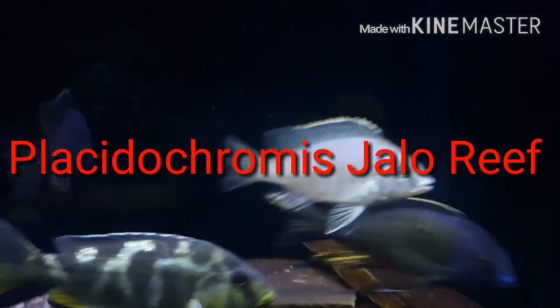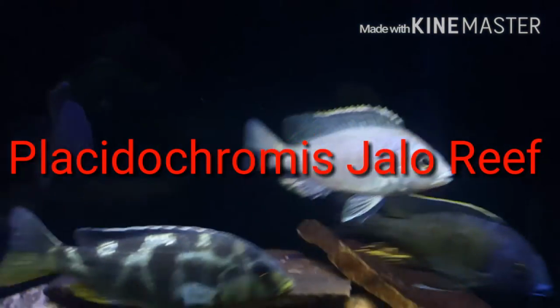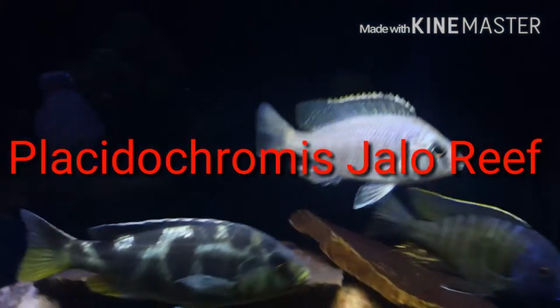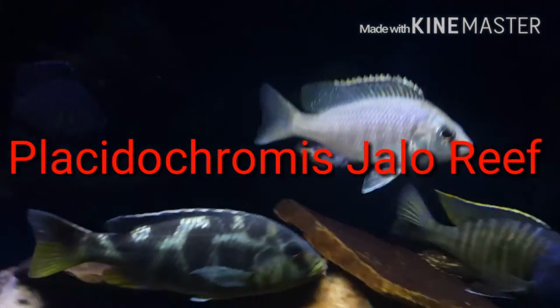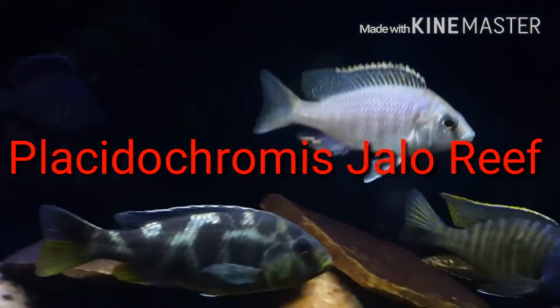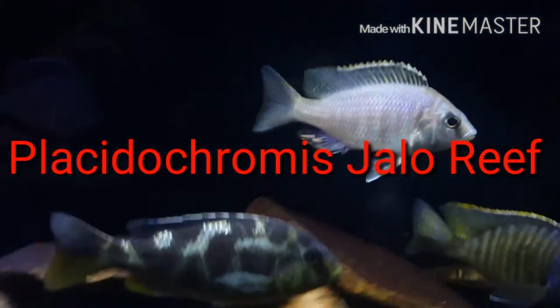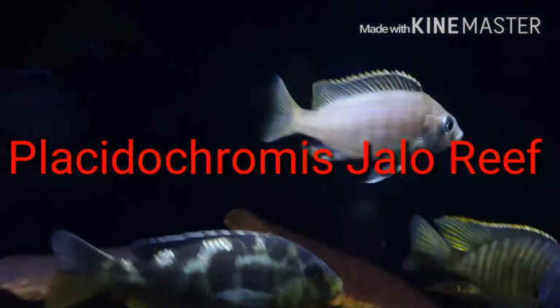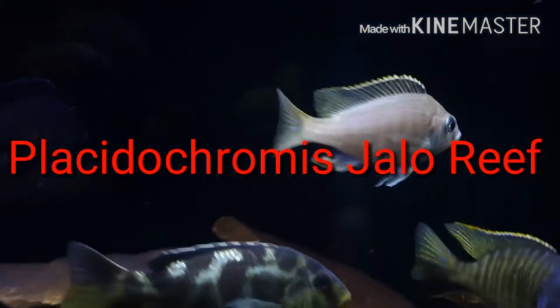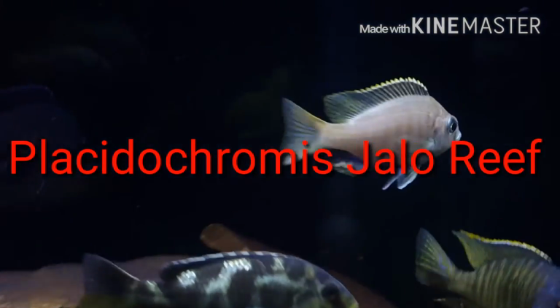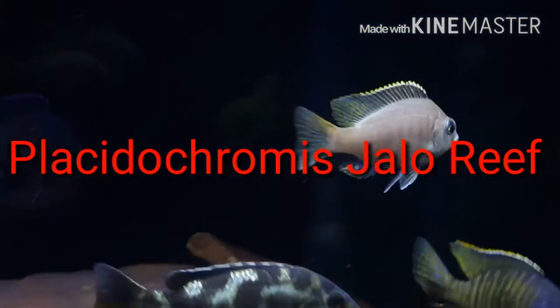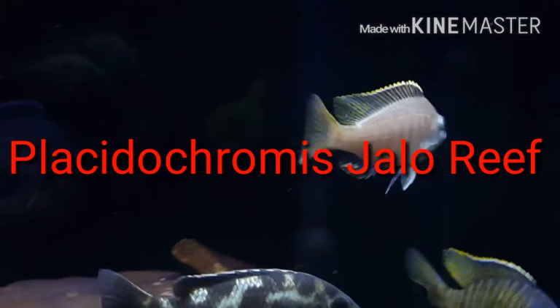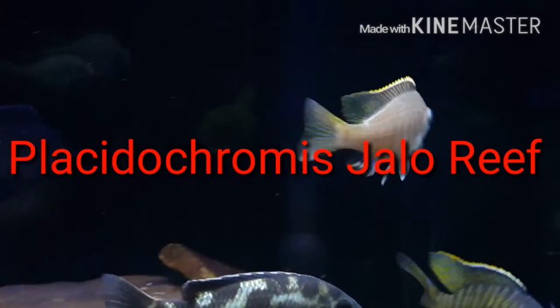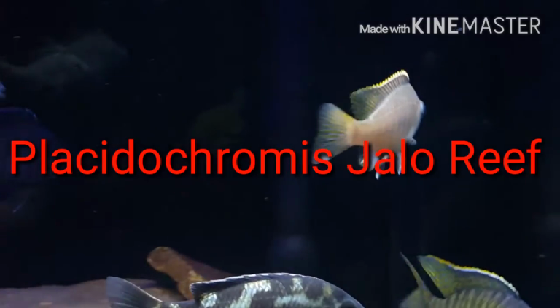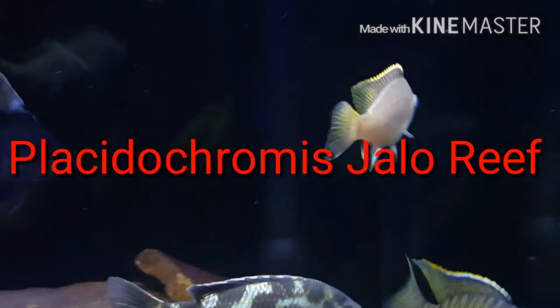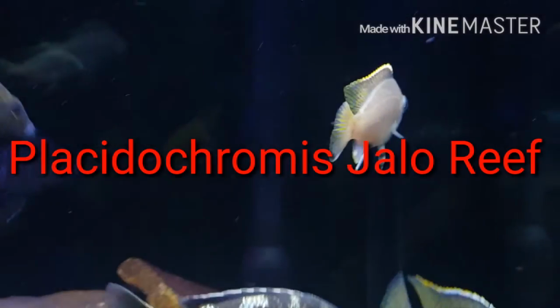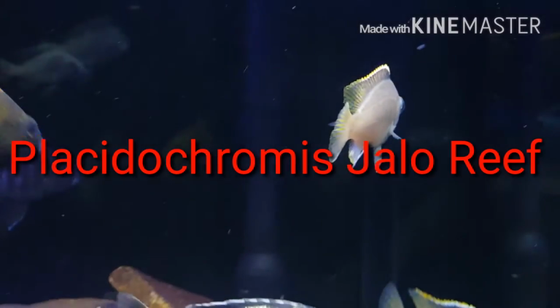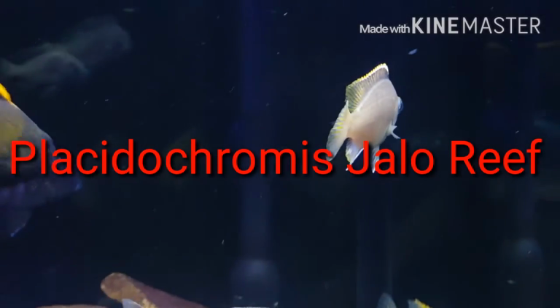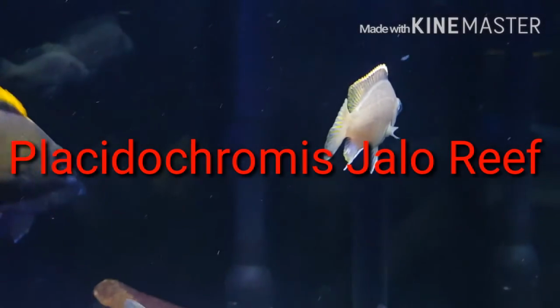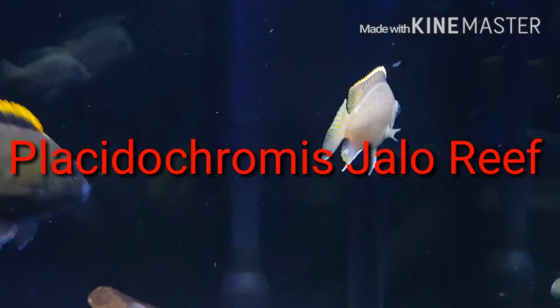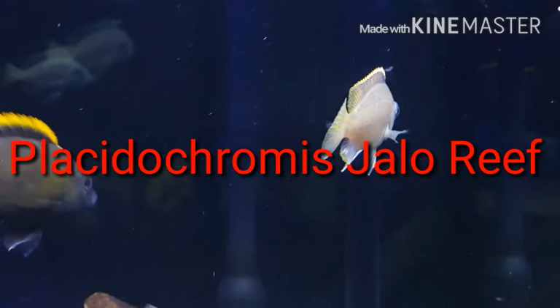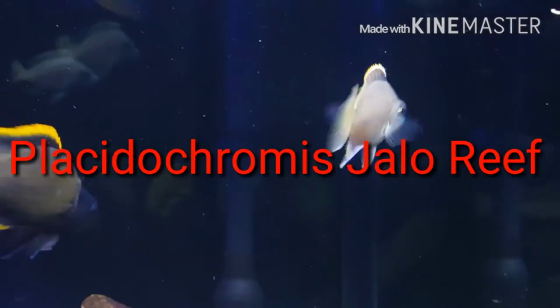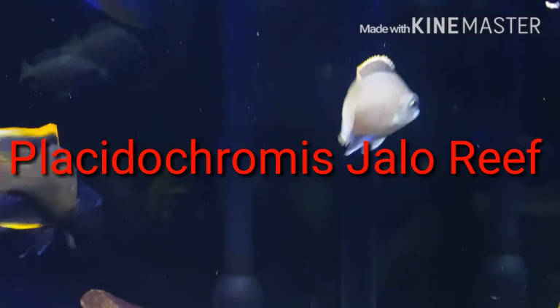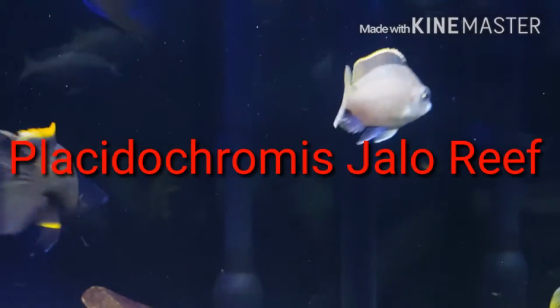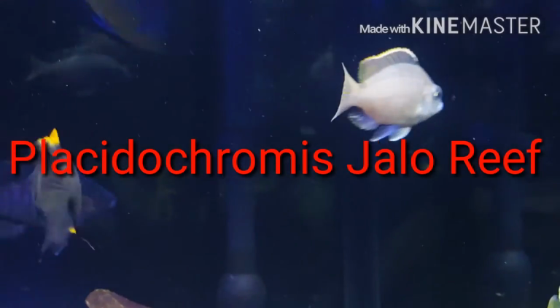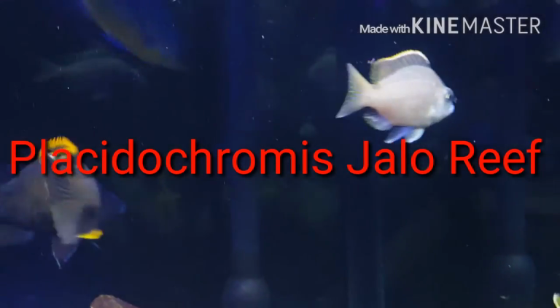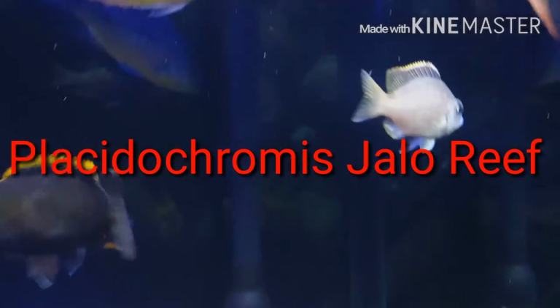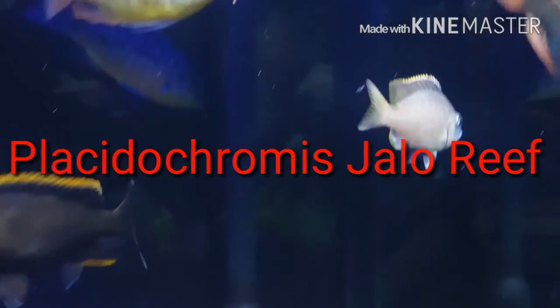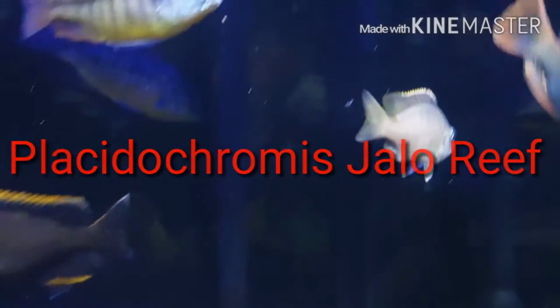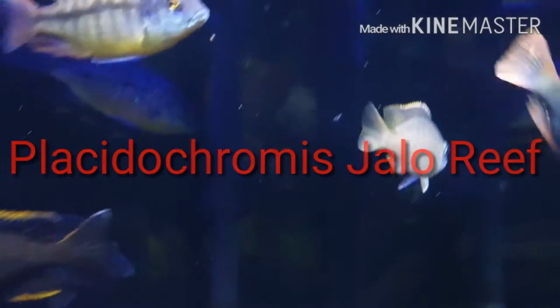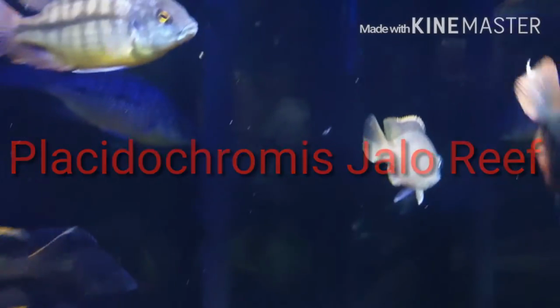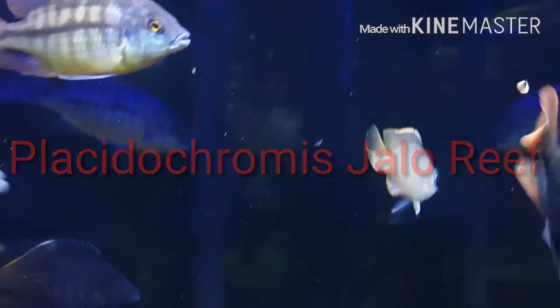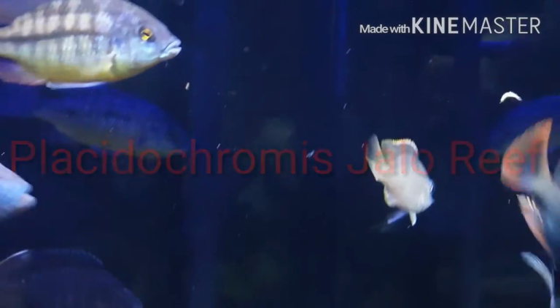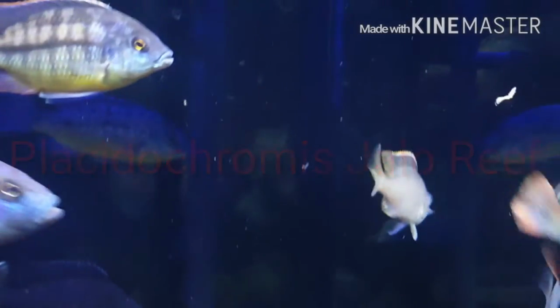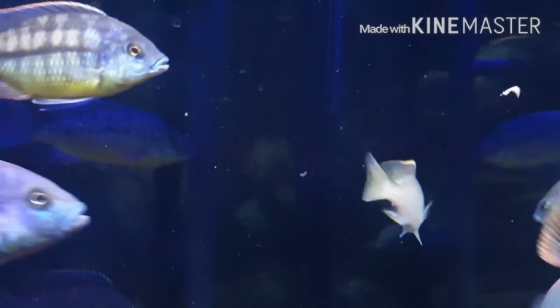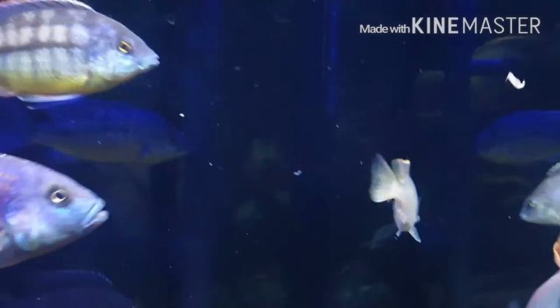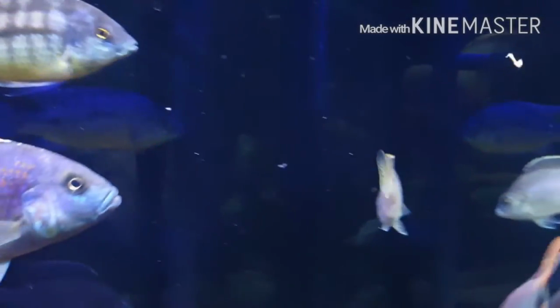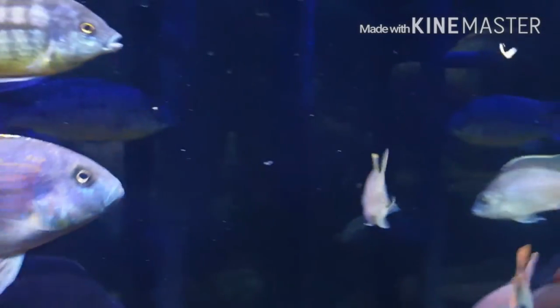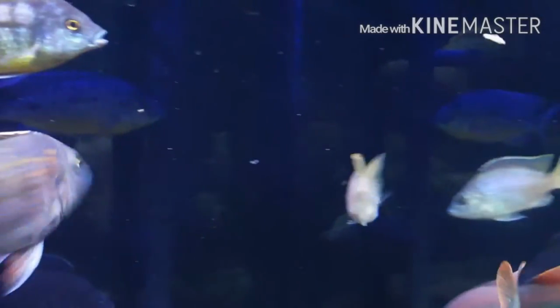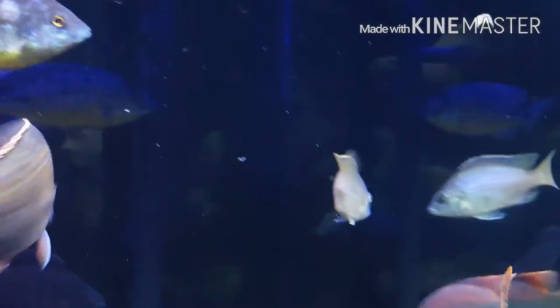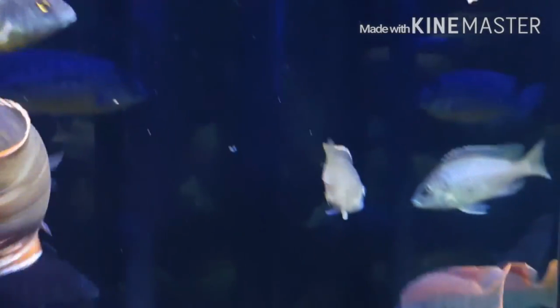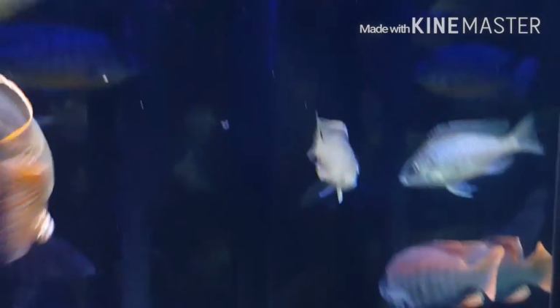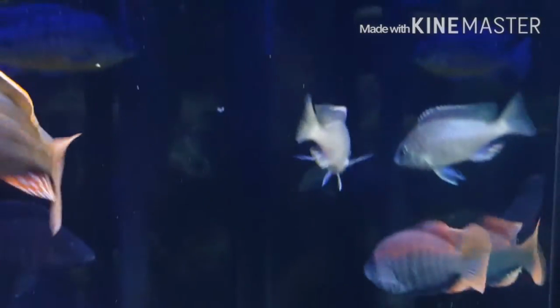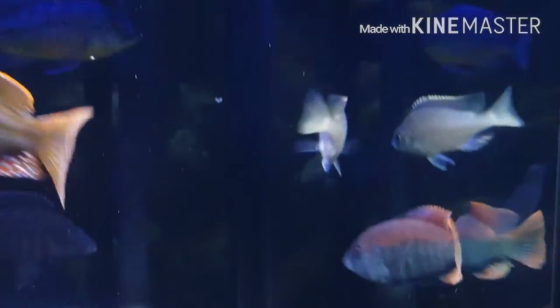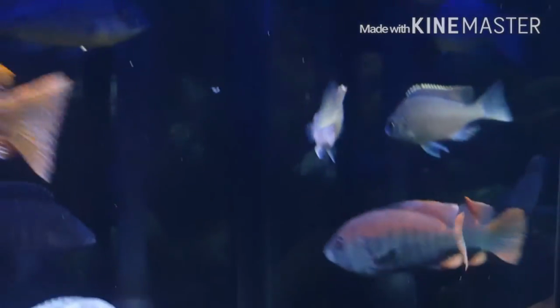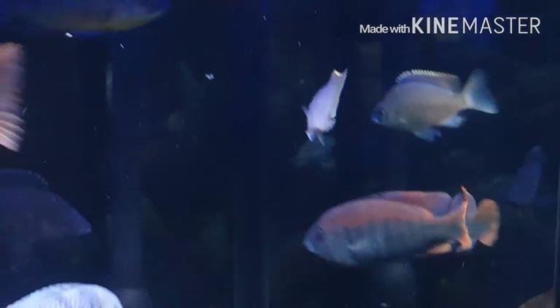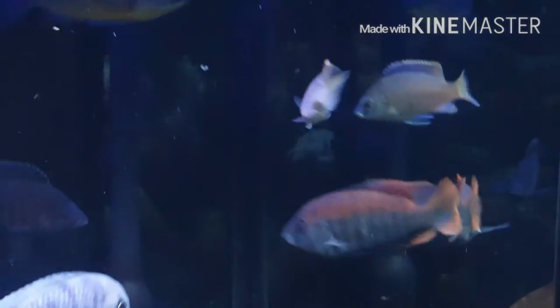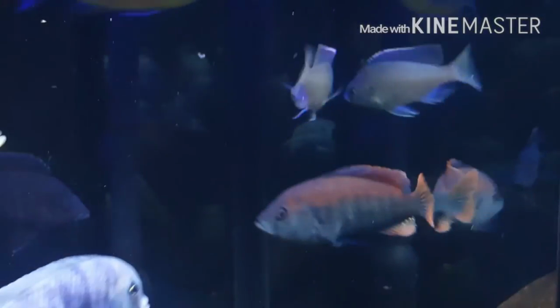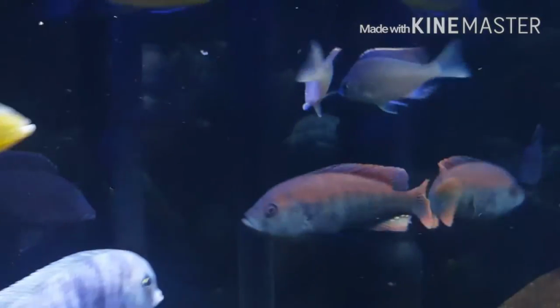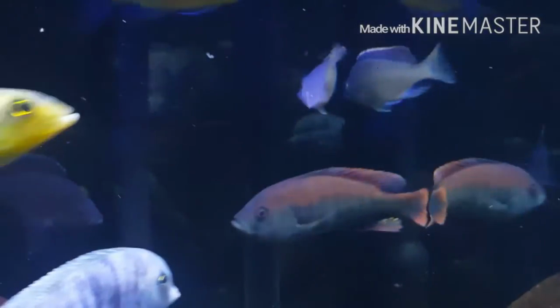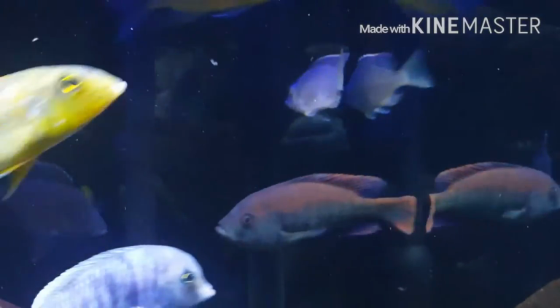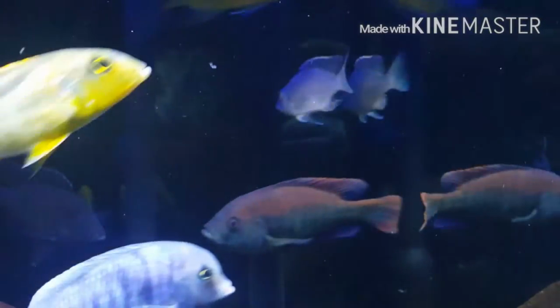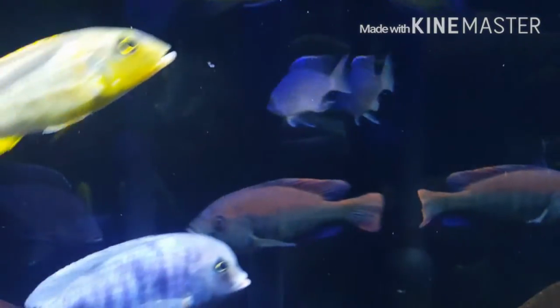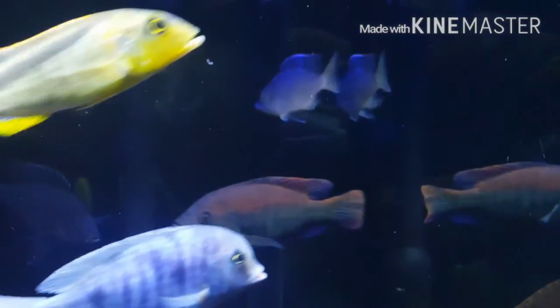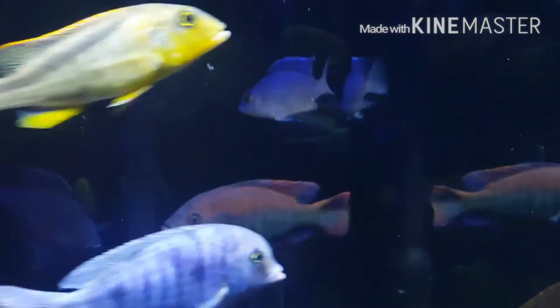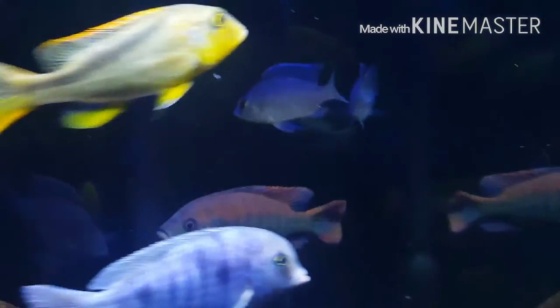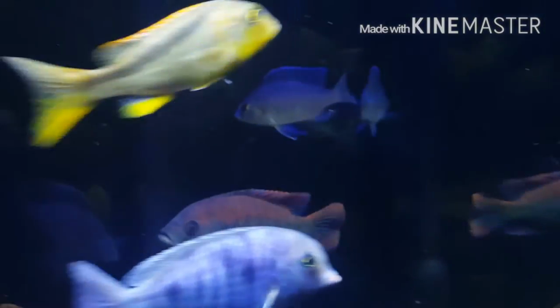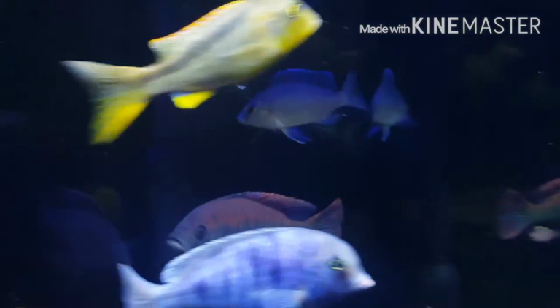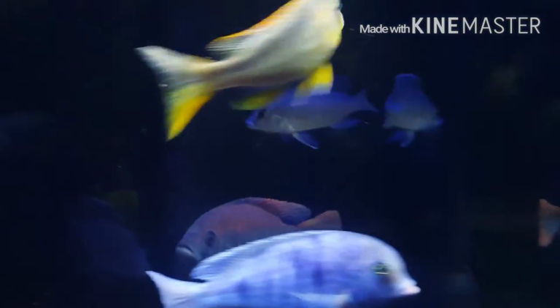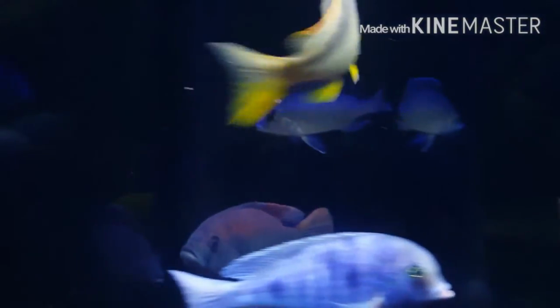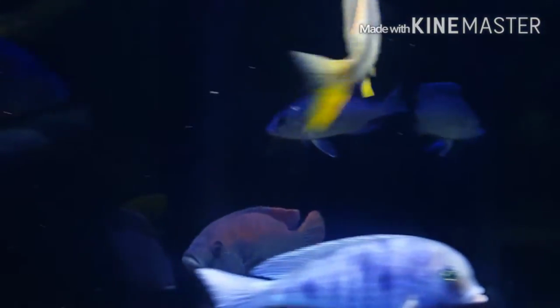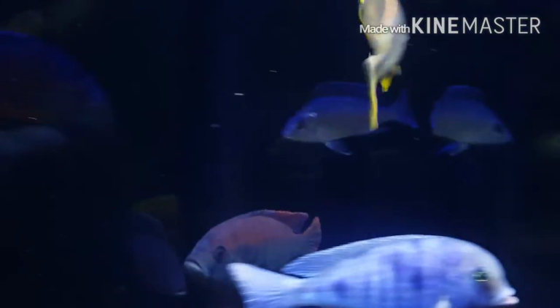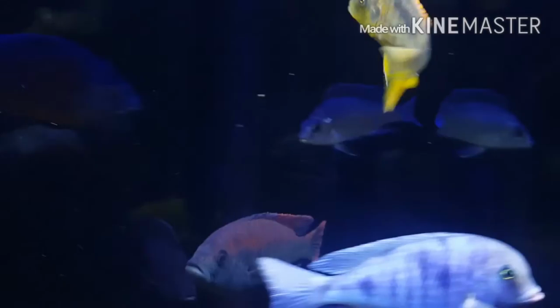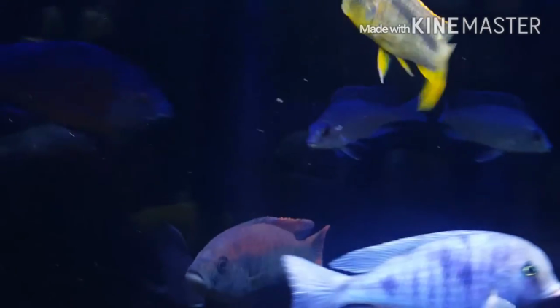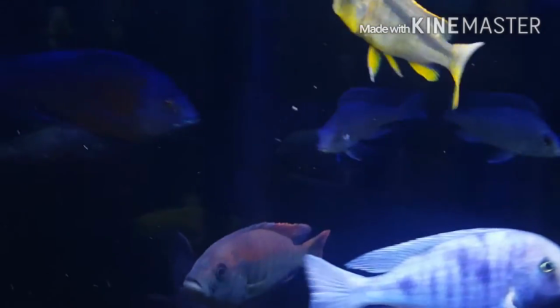I also got the Jollo Reef. He is pretty bland, but he does have a little bit of color to him, especially when the light hits him a certain way. He's a little smaller than I thought.